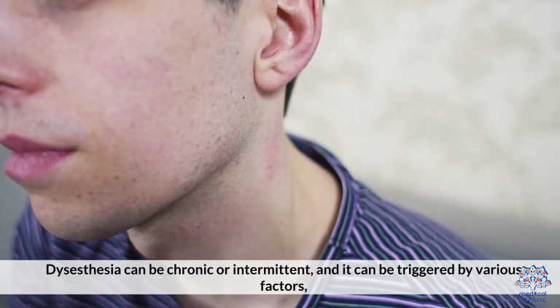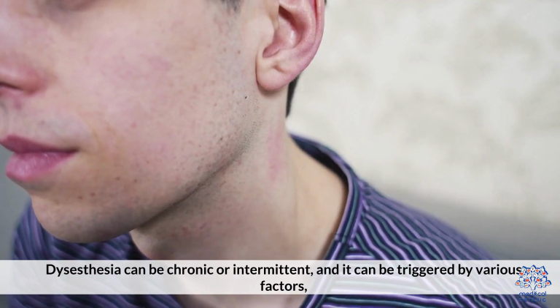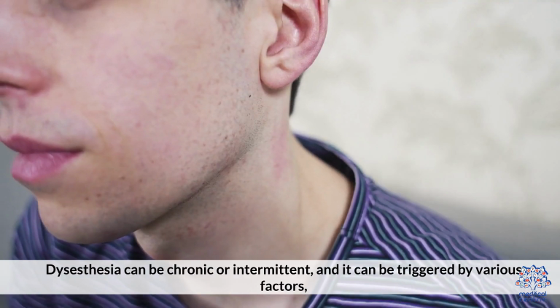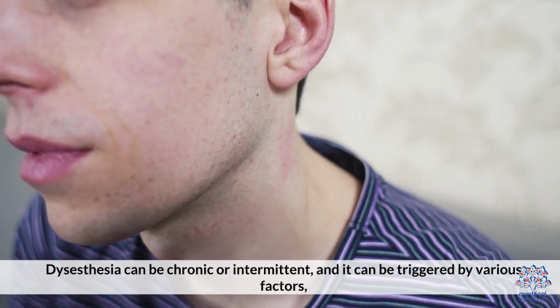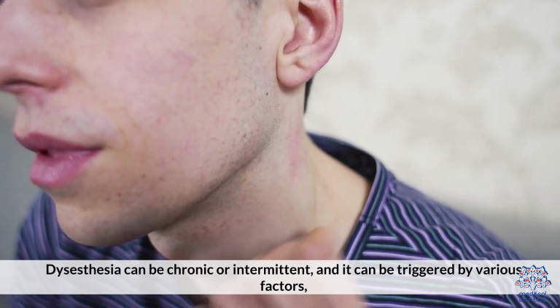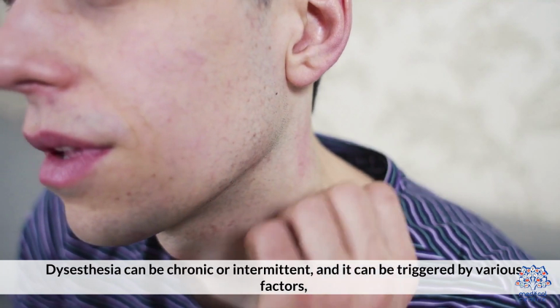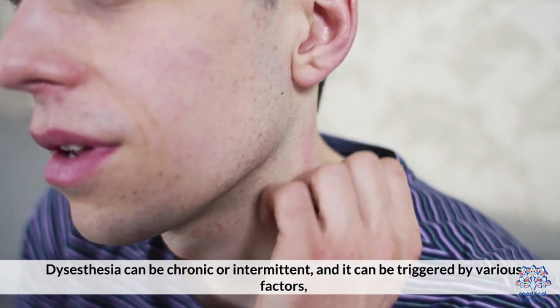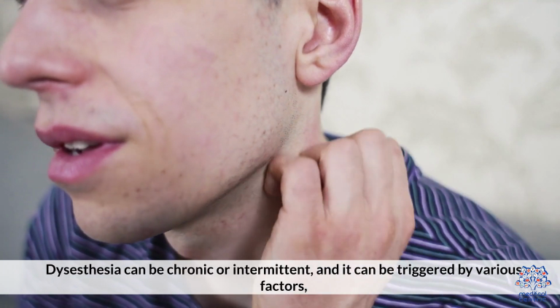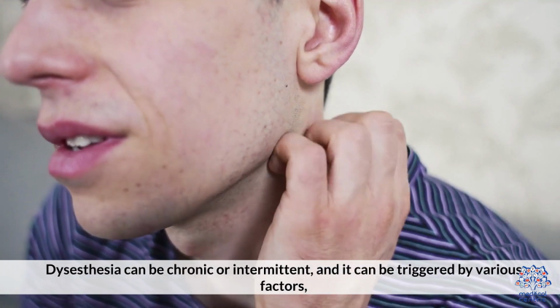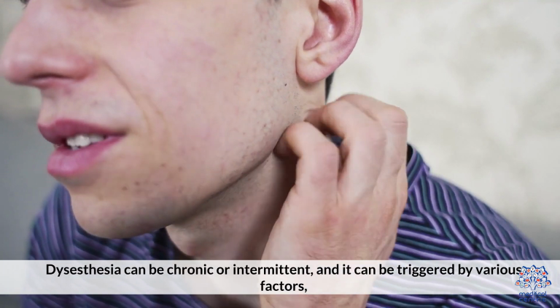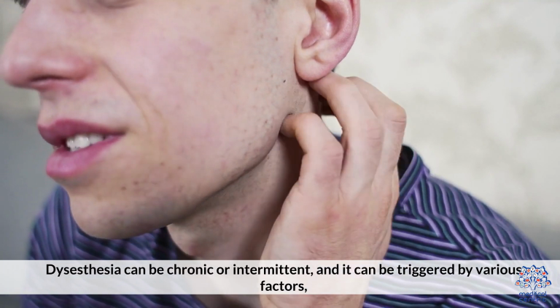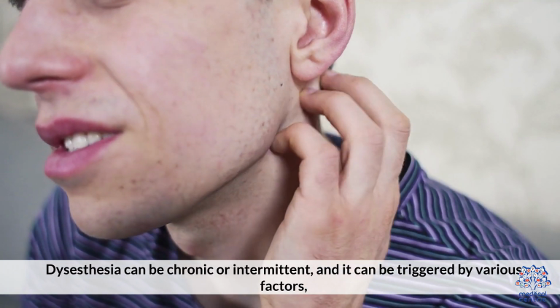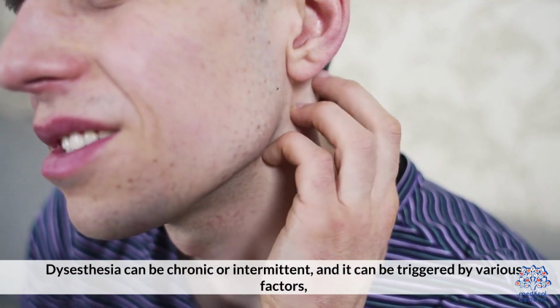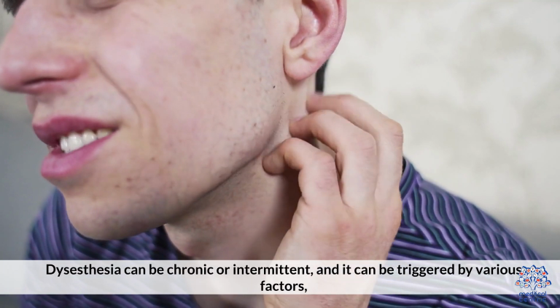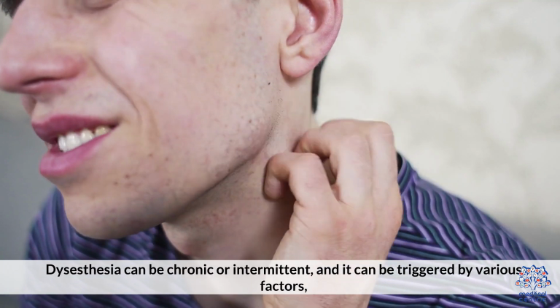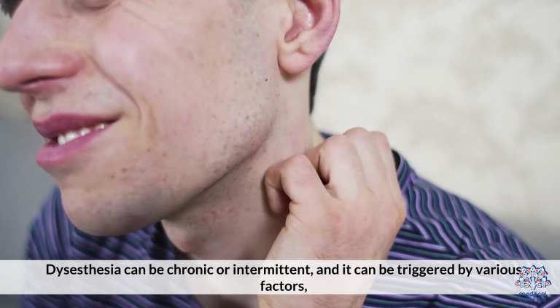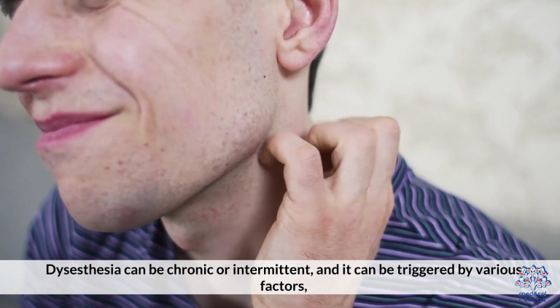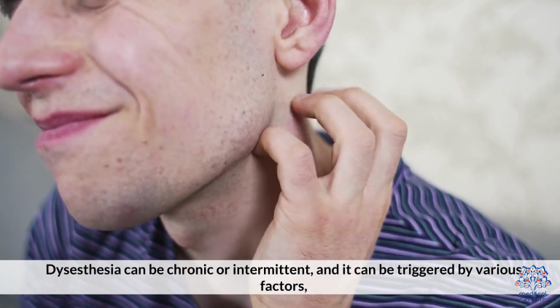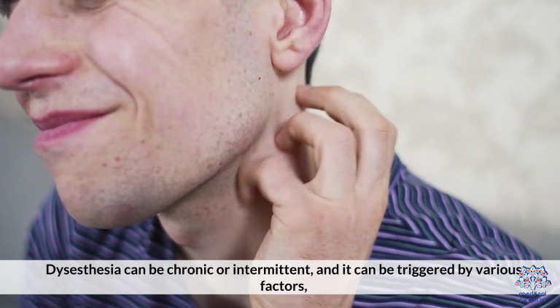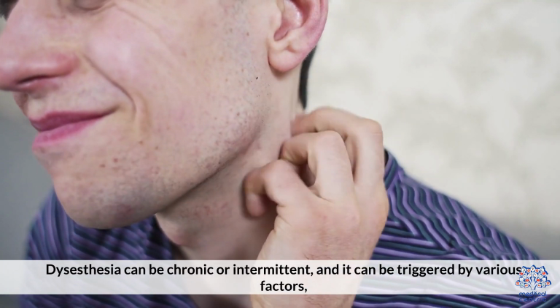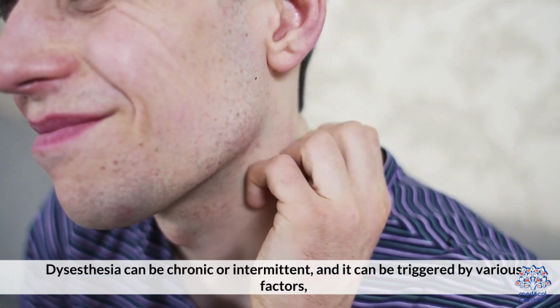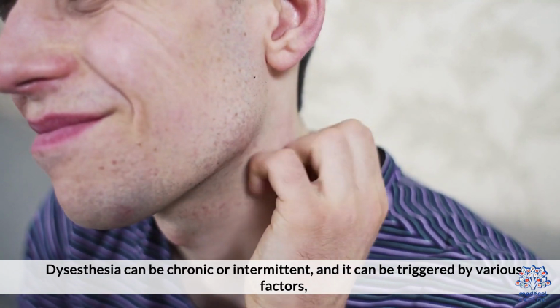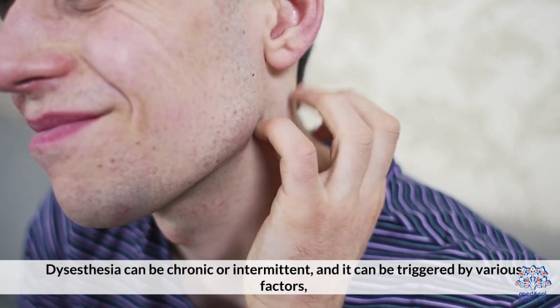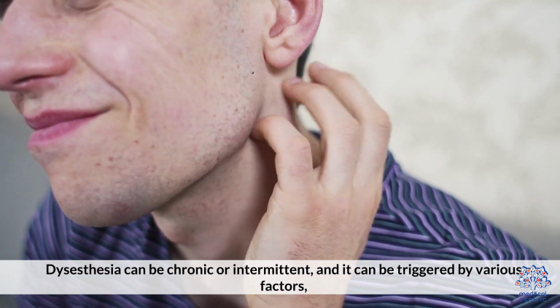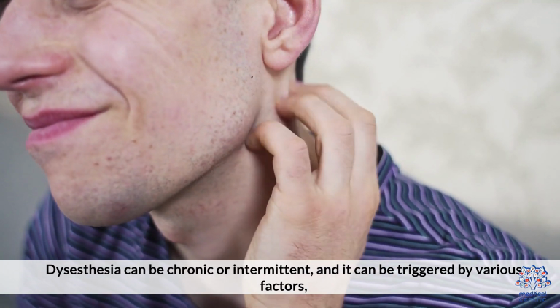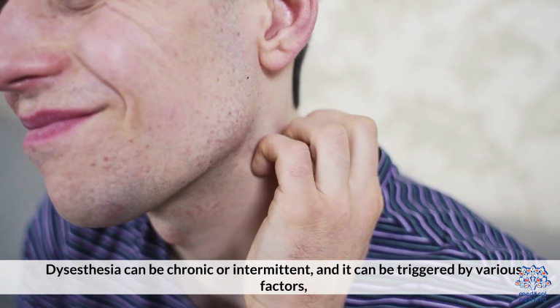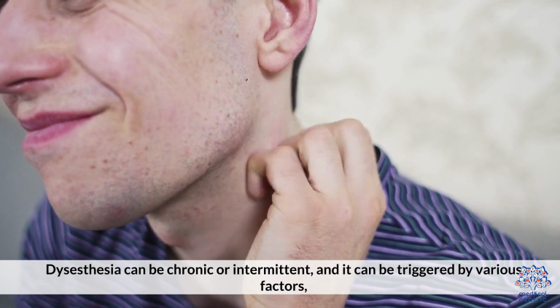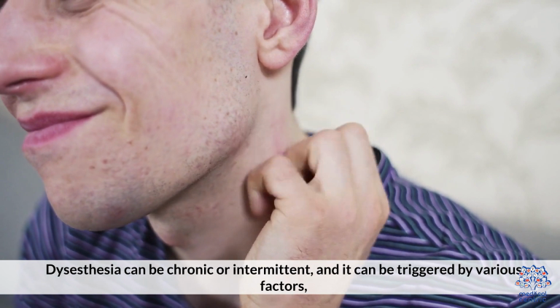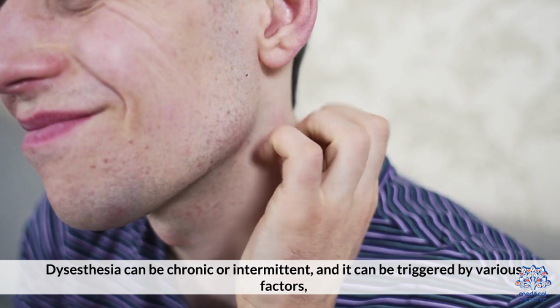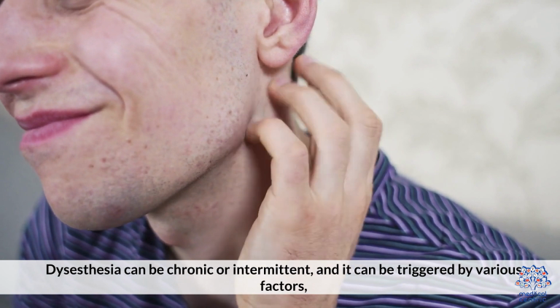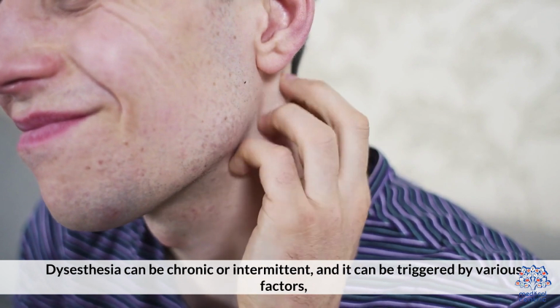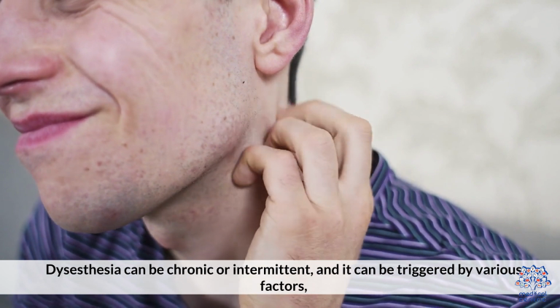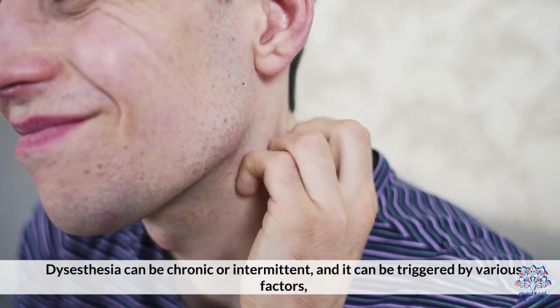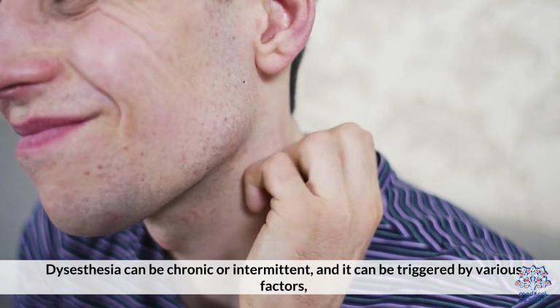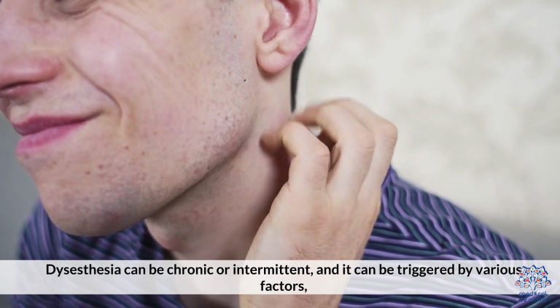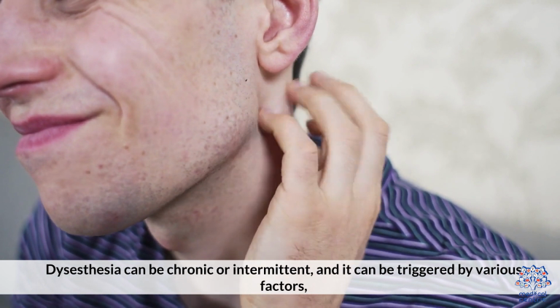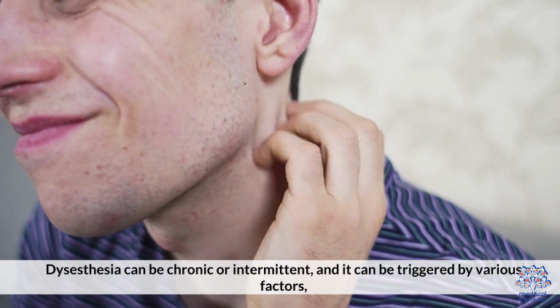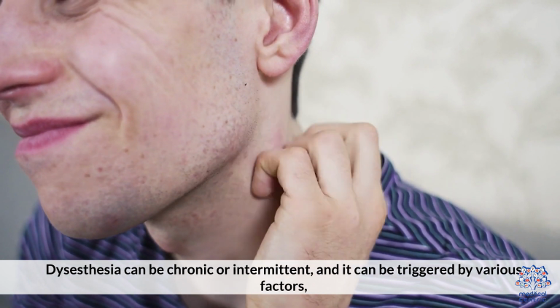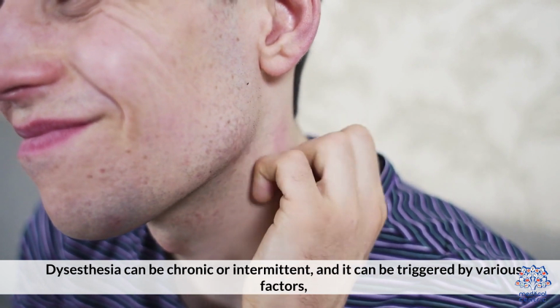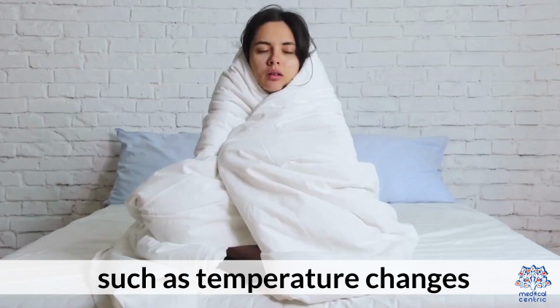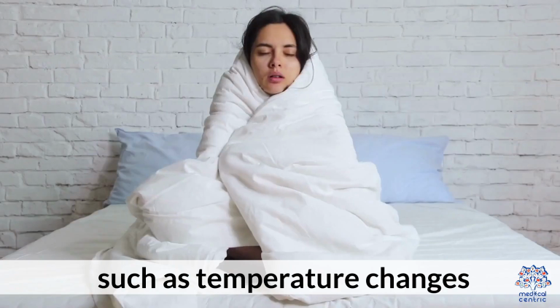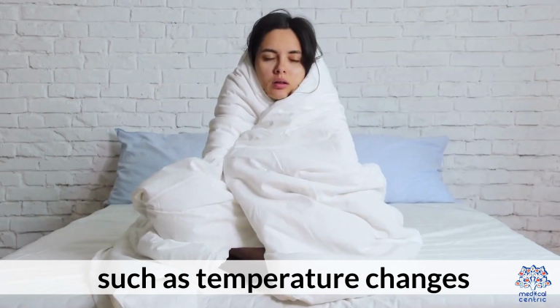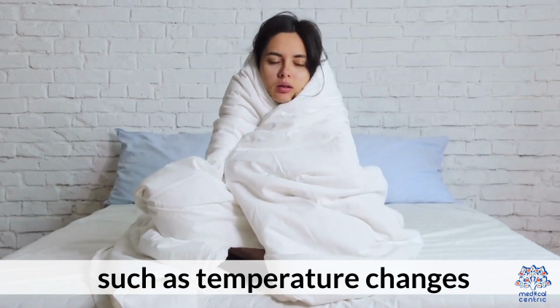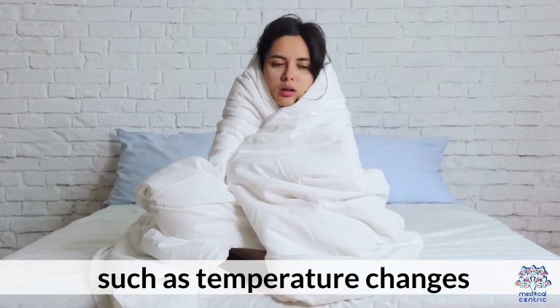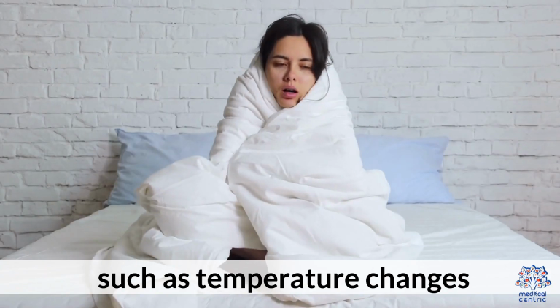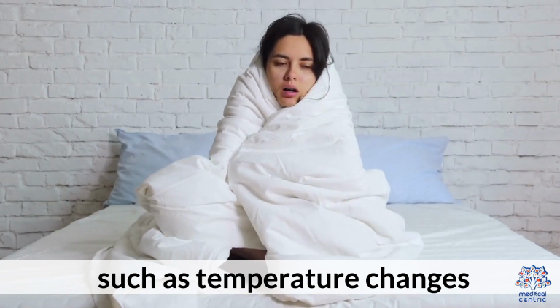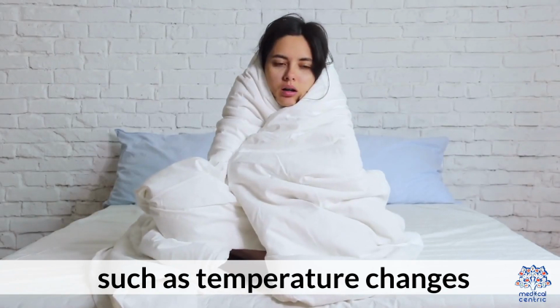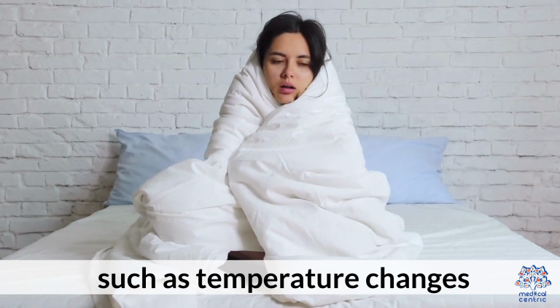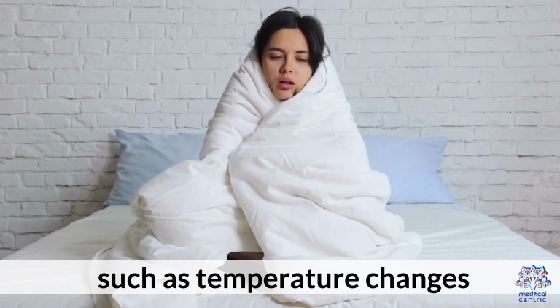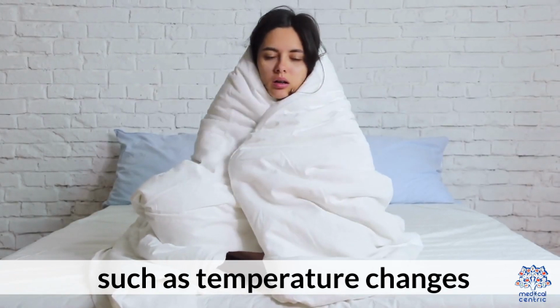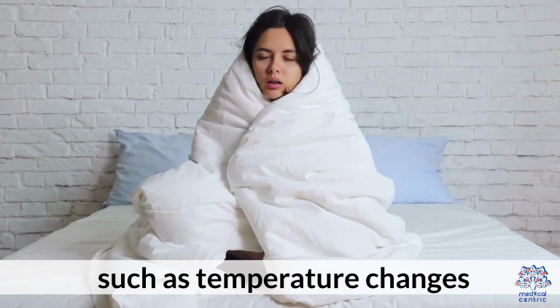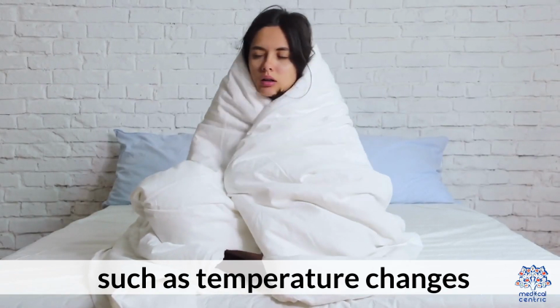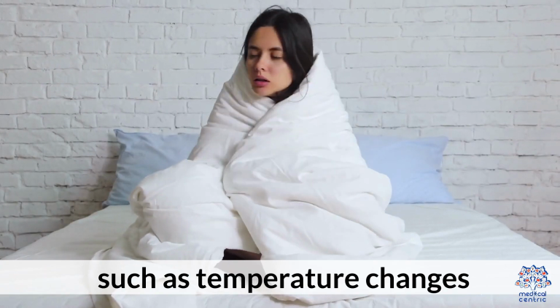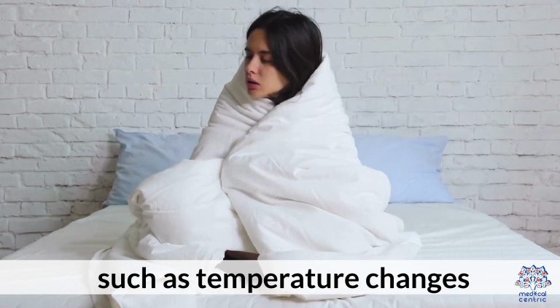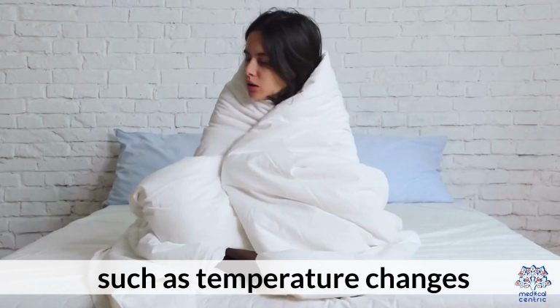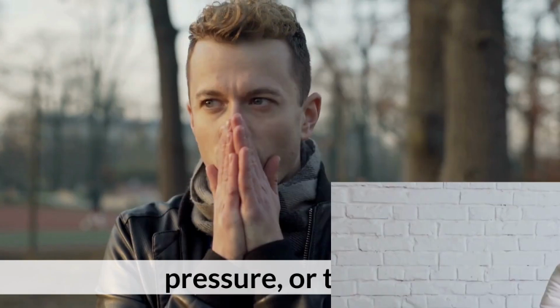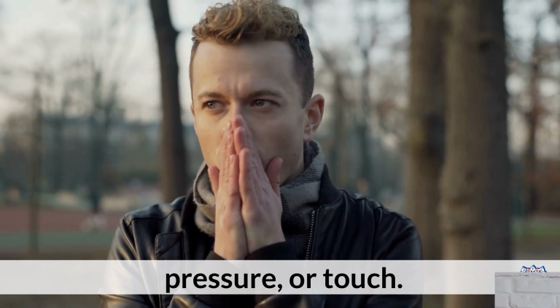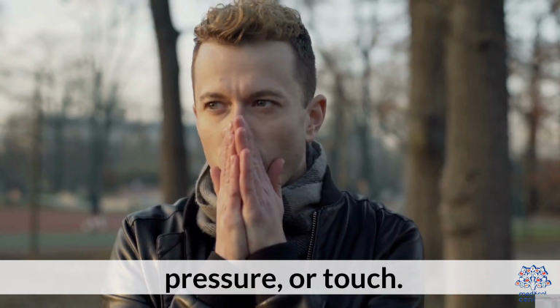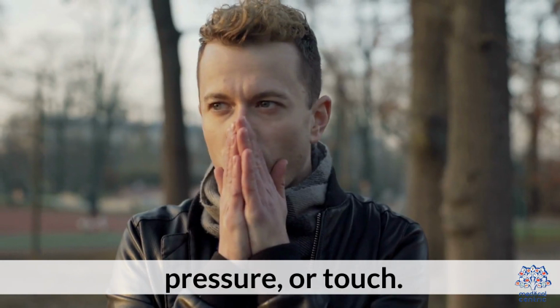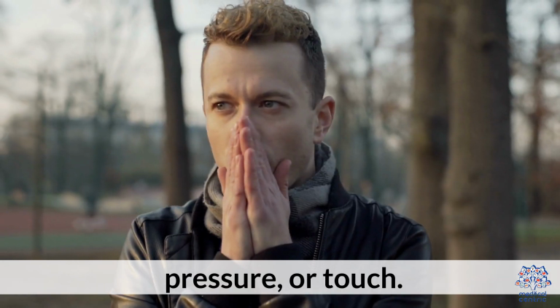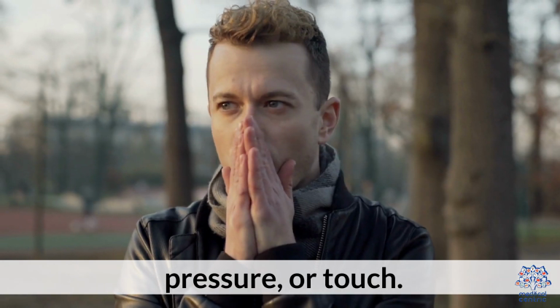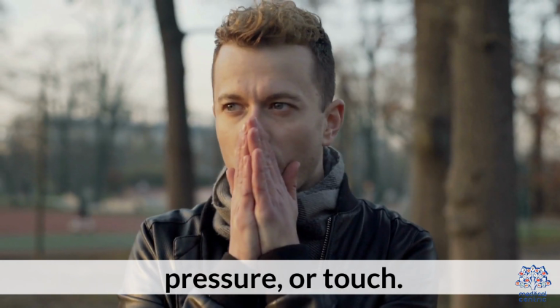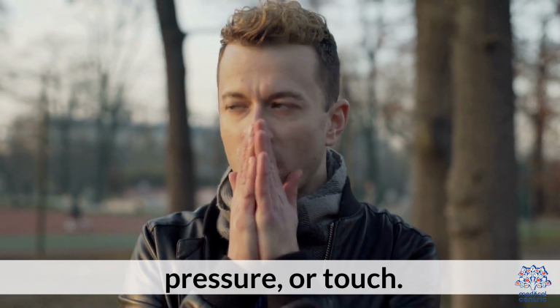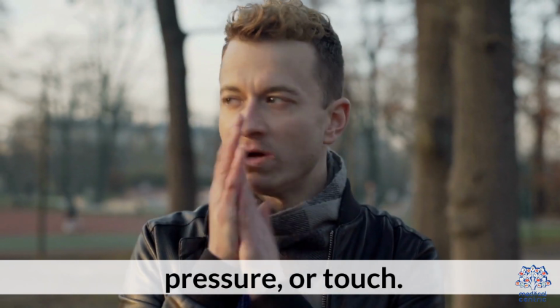Dysesthesia can be chronic or intermittent, and can be triggered by various factors such as temperature changes, pressure, or touch.